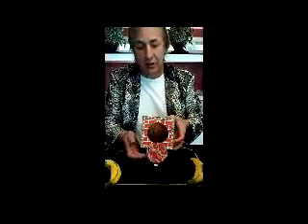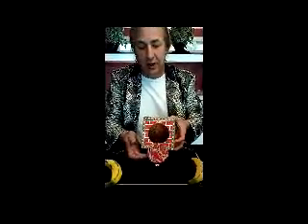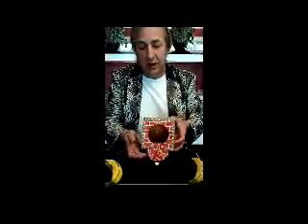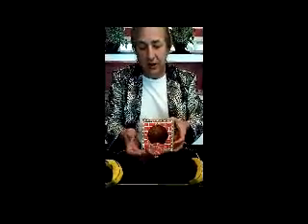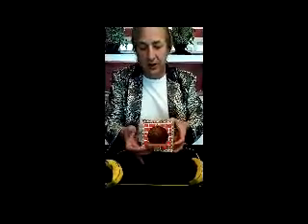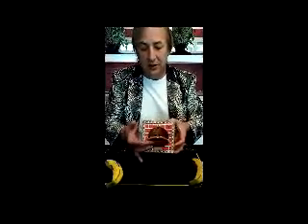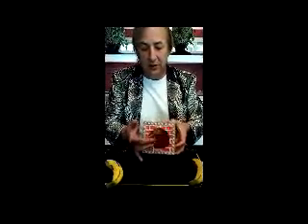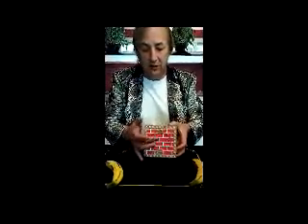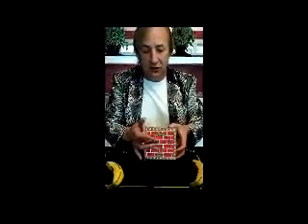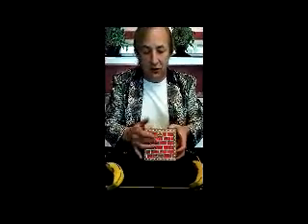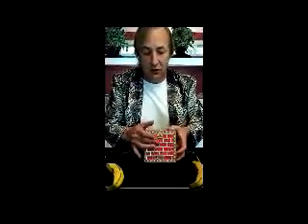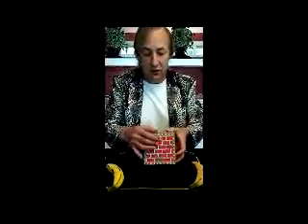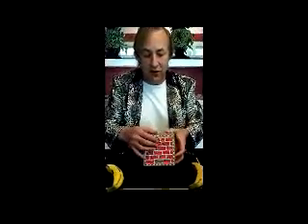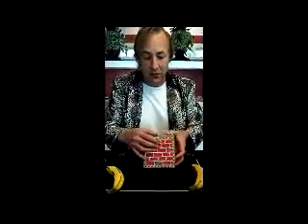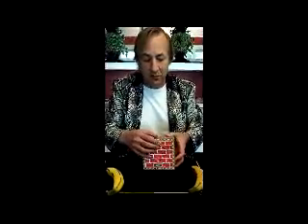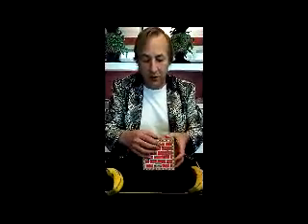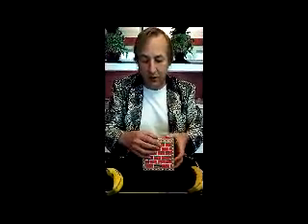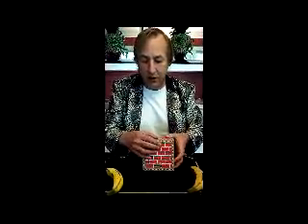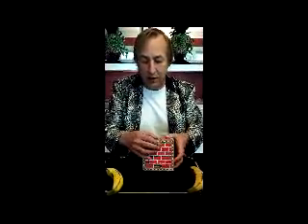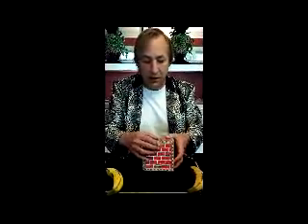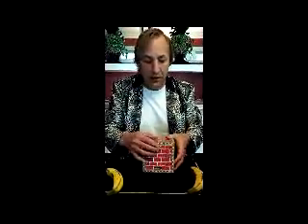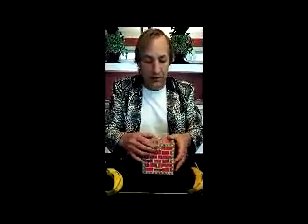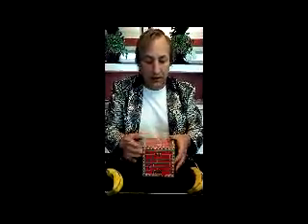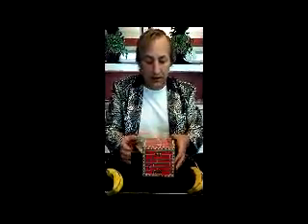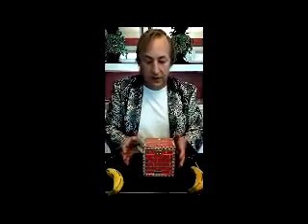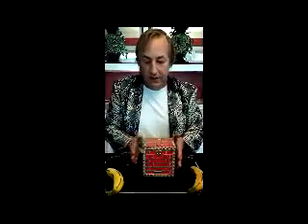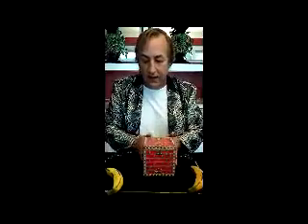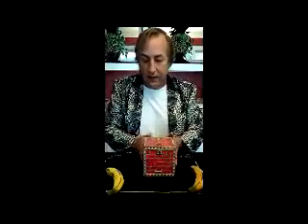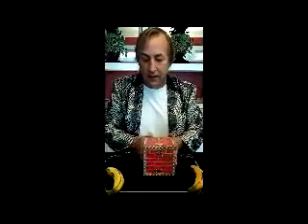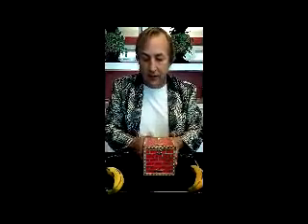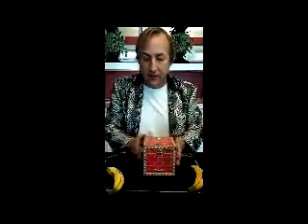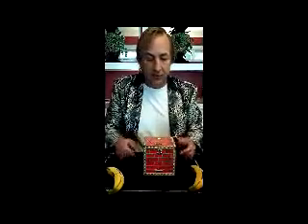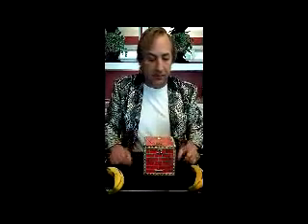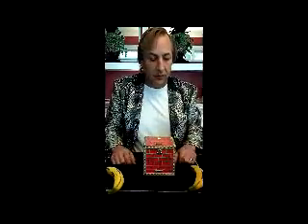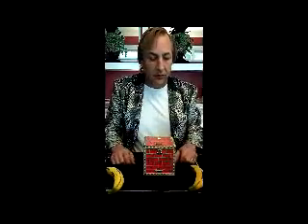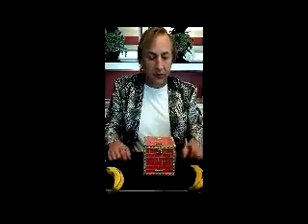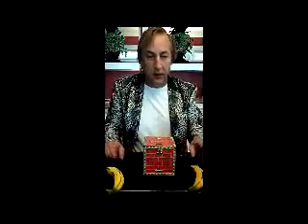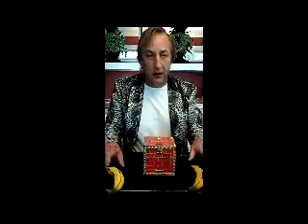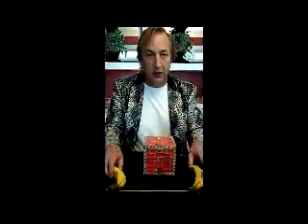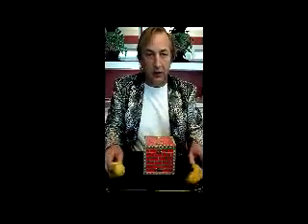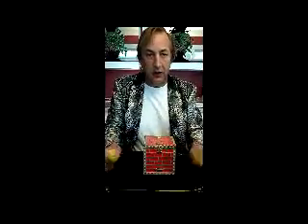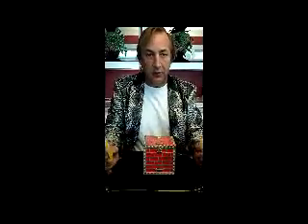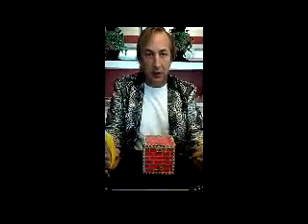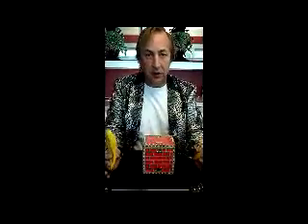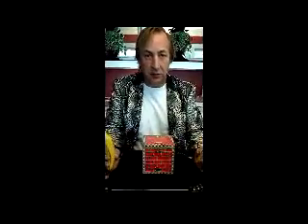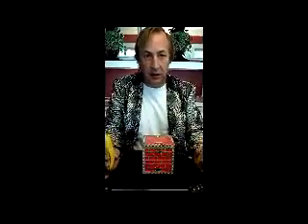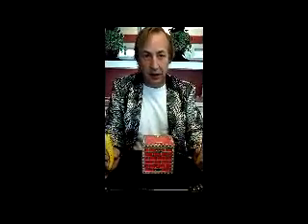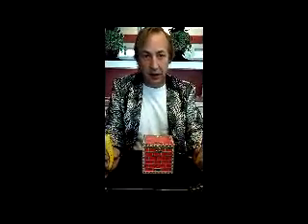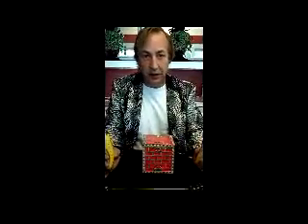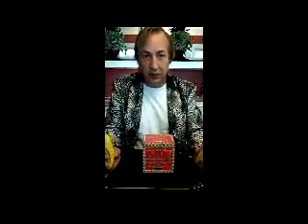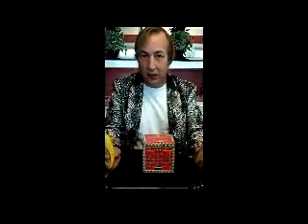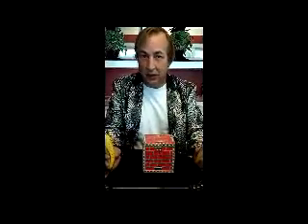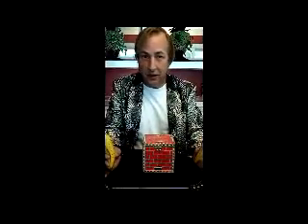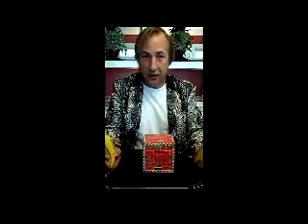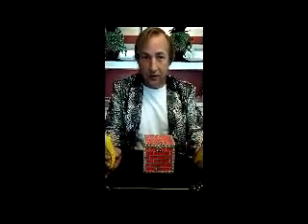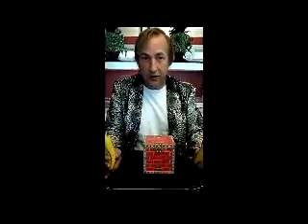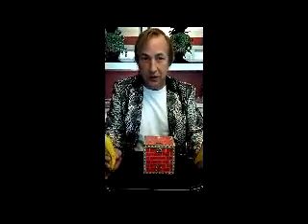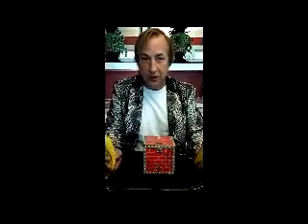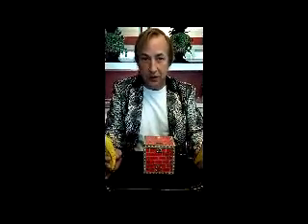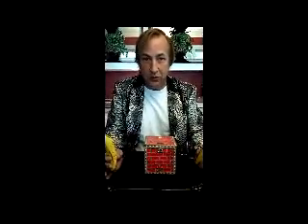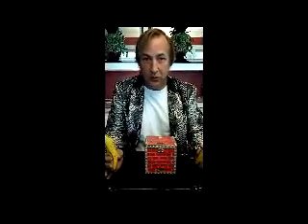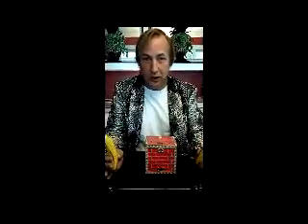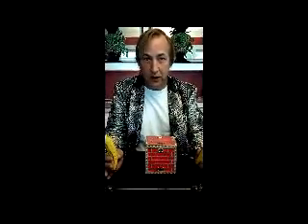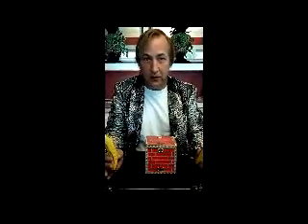Bananas silk sold separately. We've got great sponge bananas — you can get those here as well.